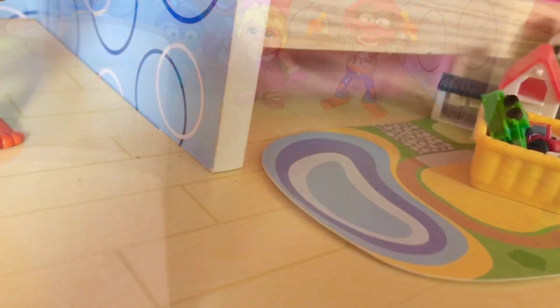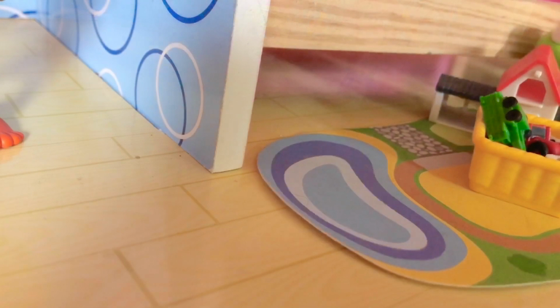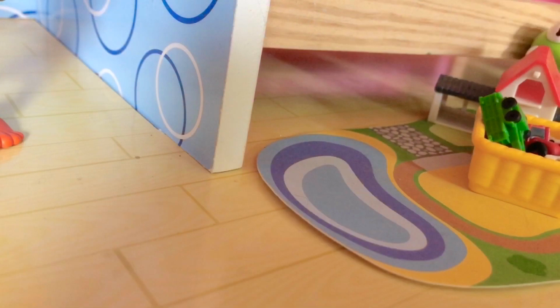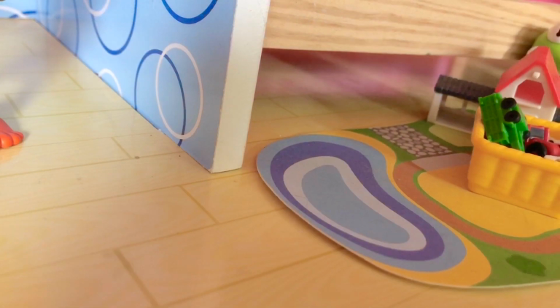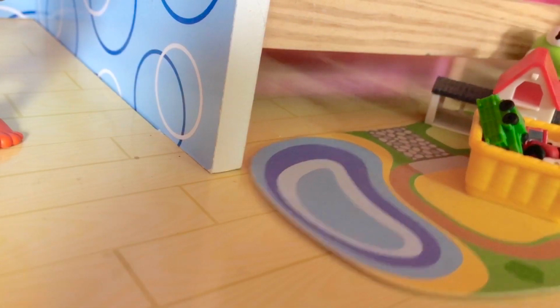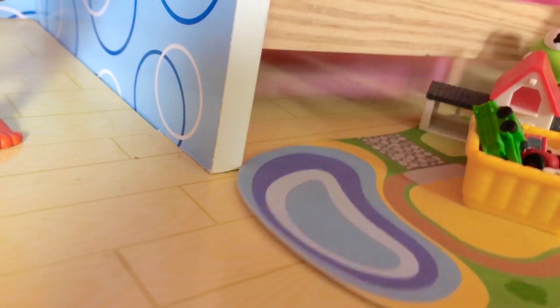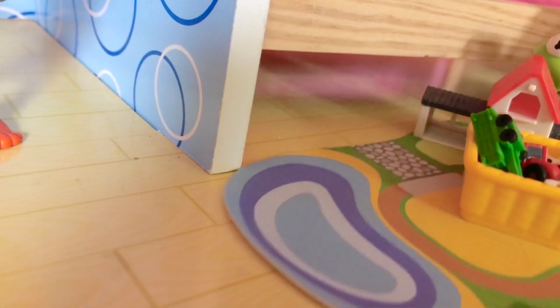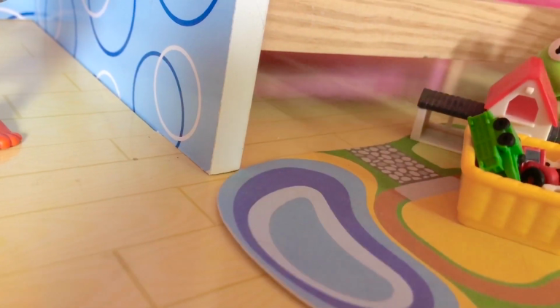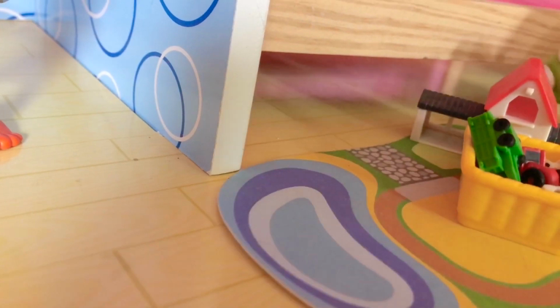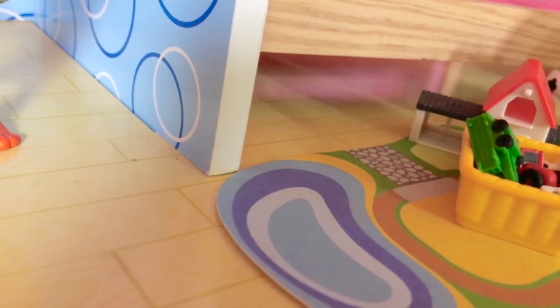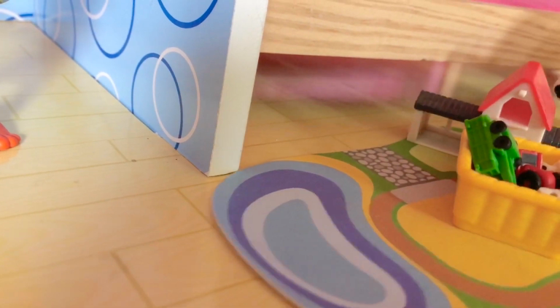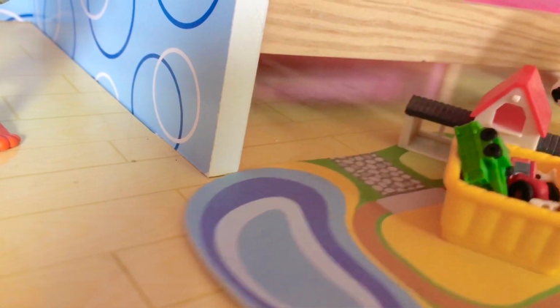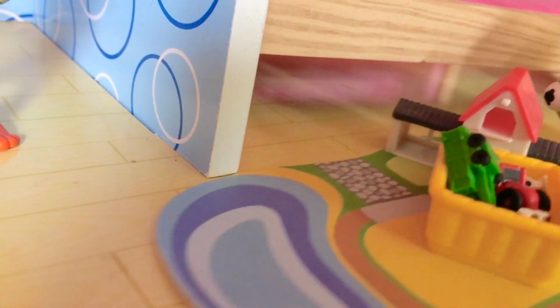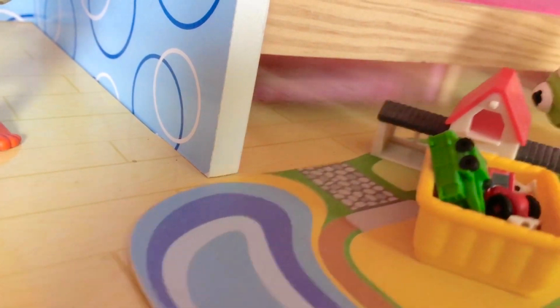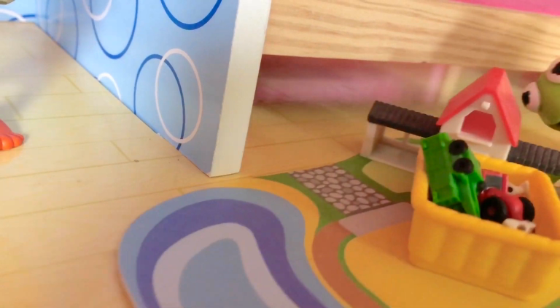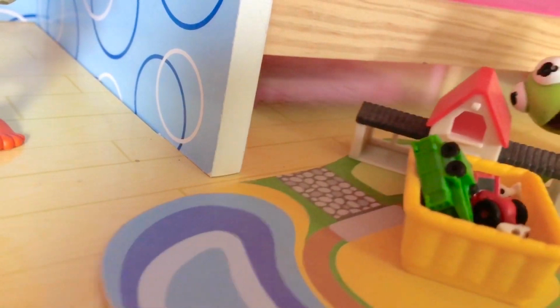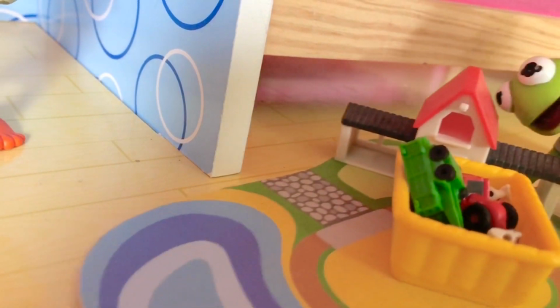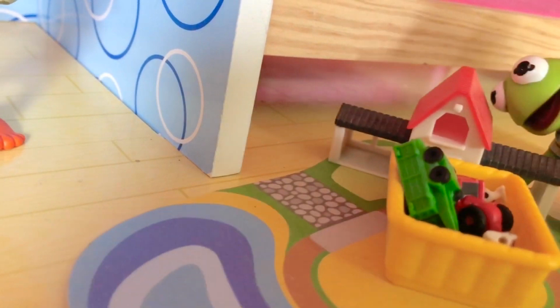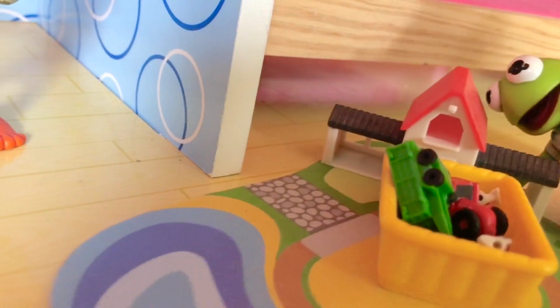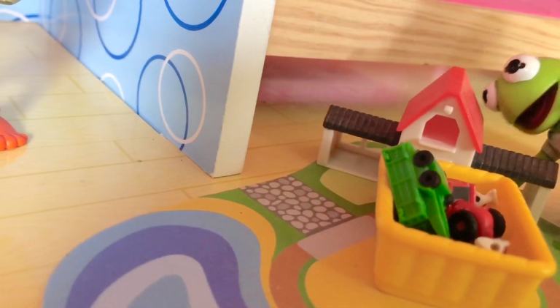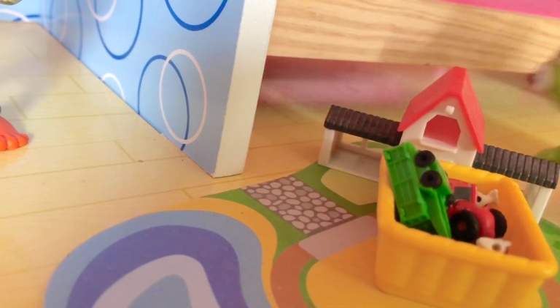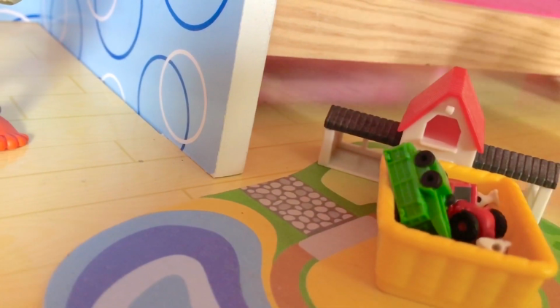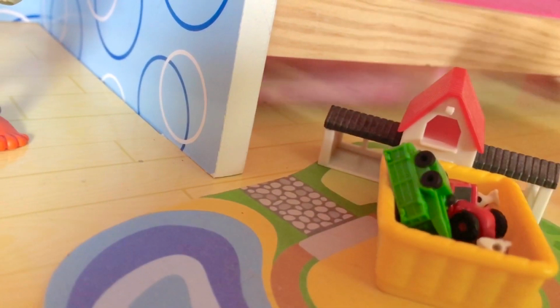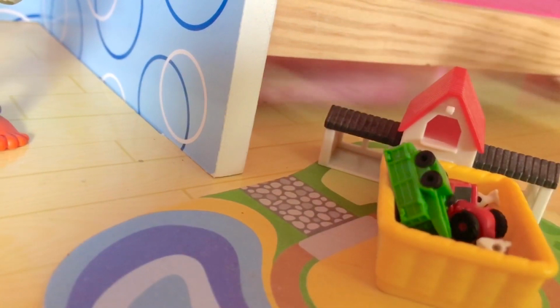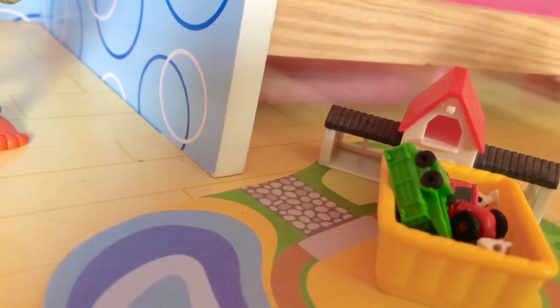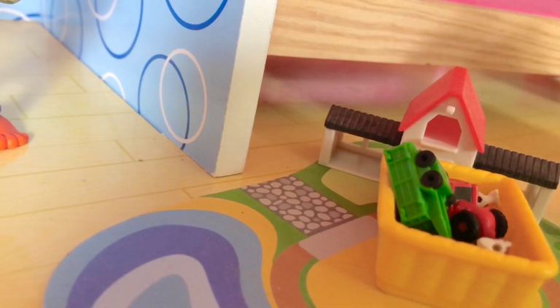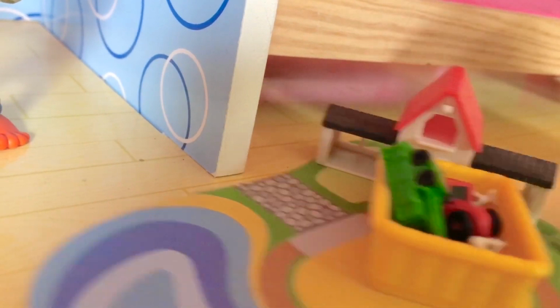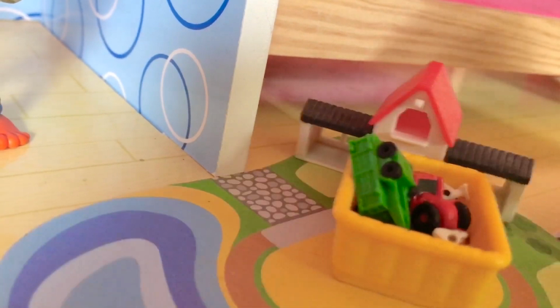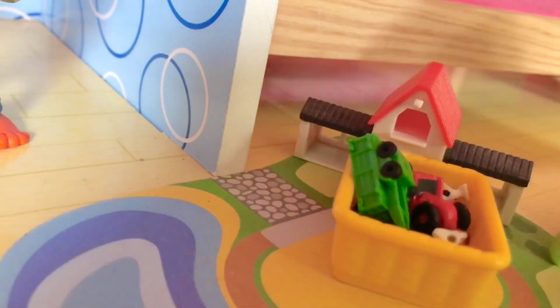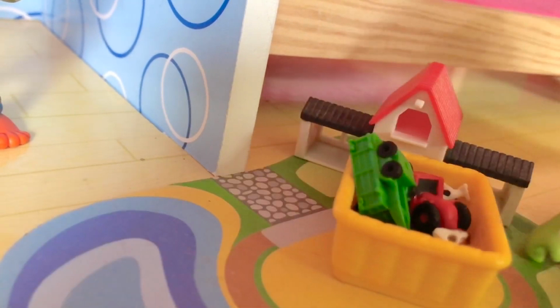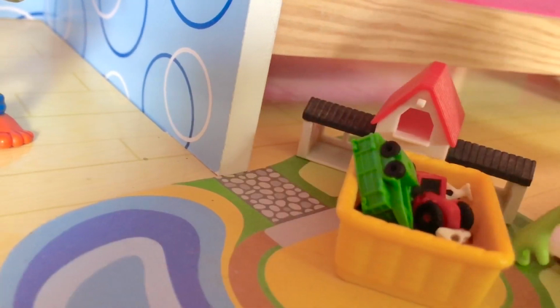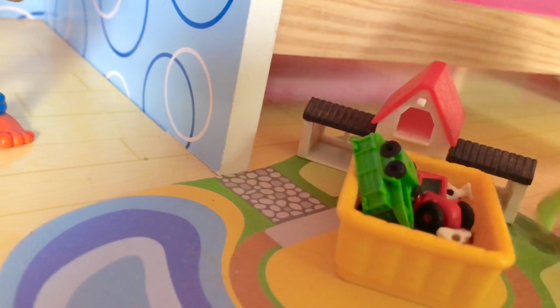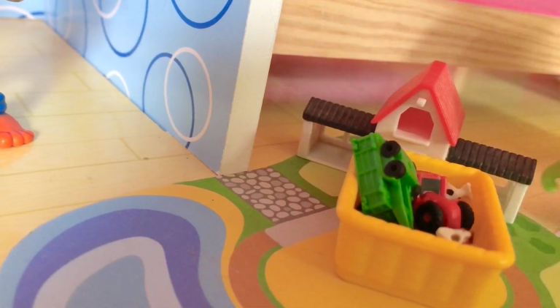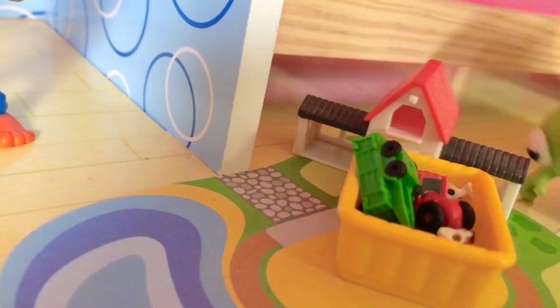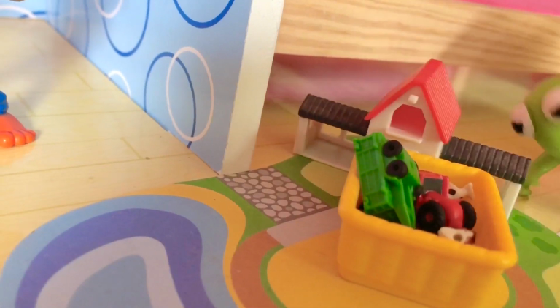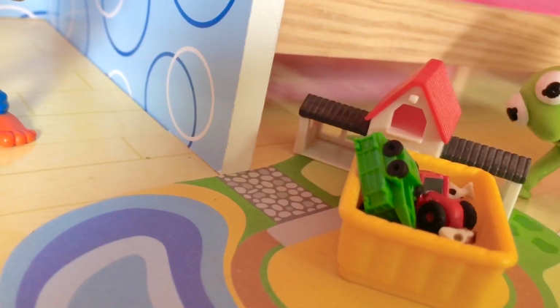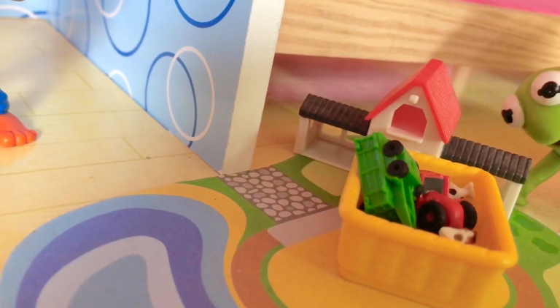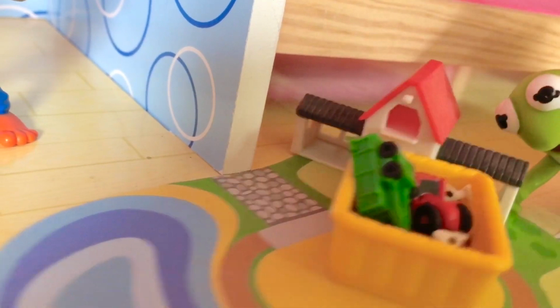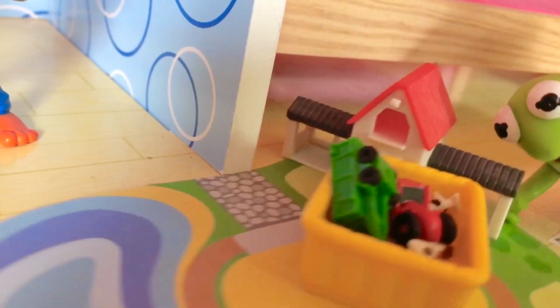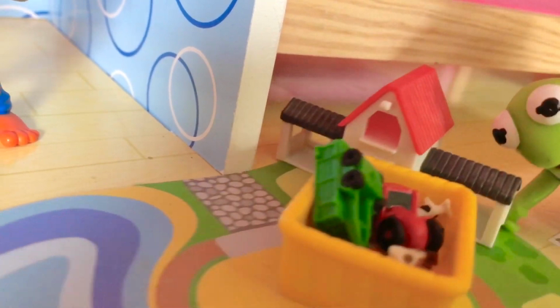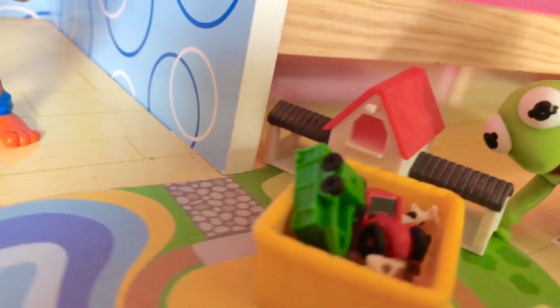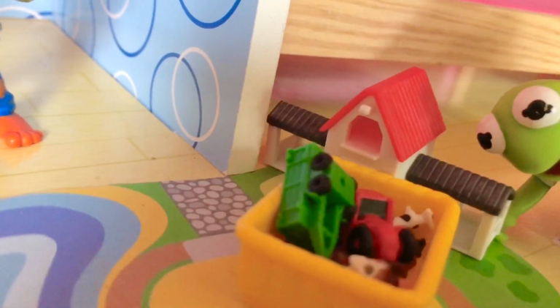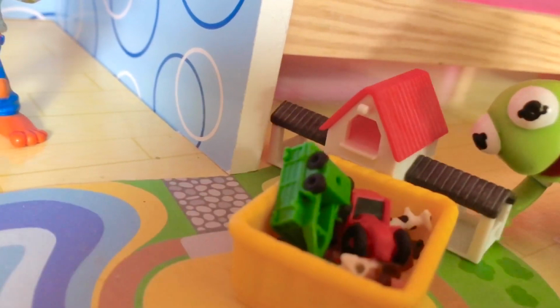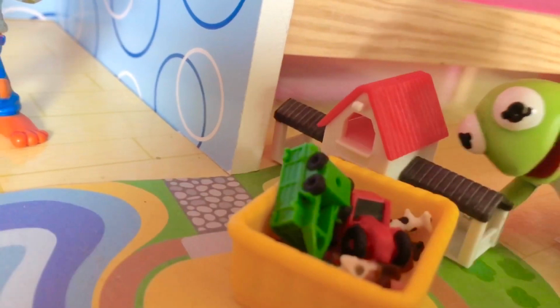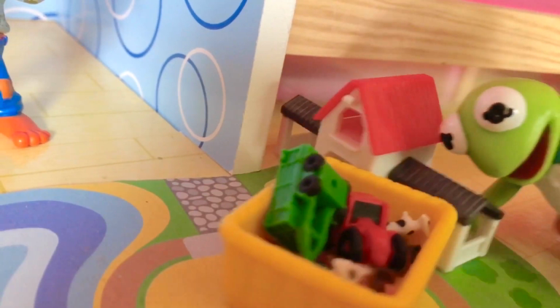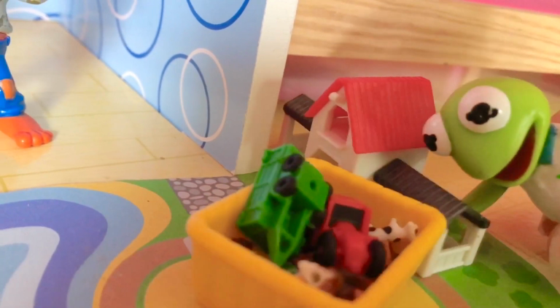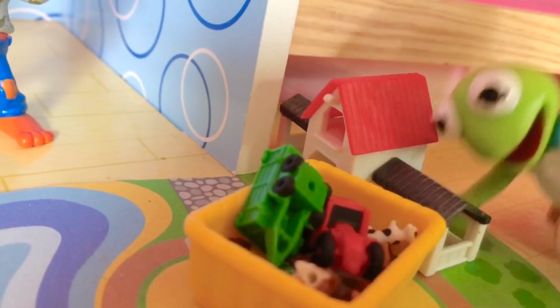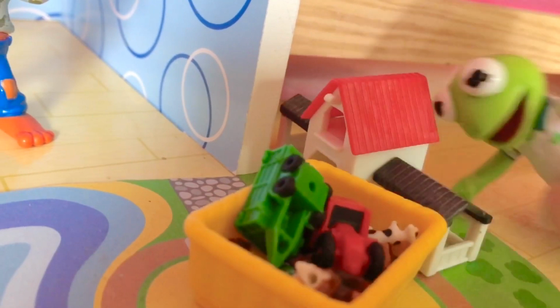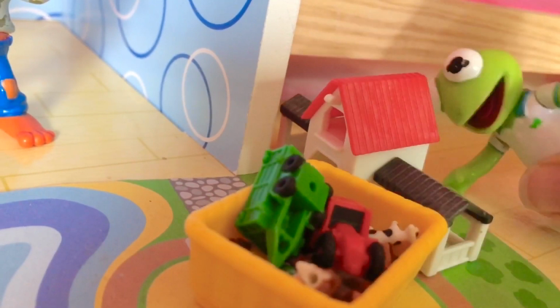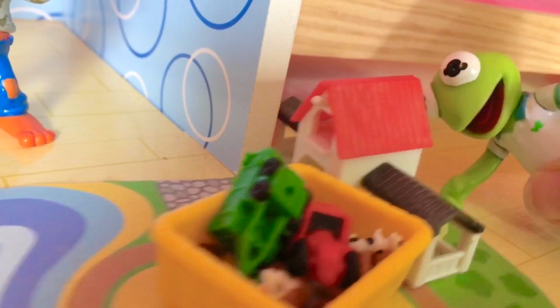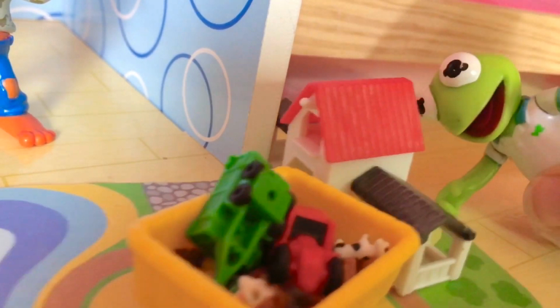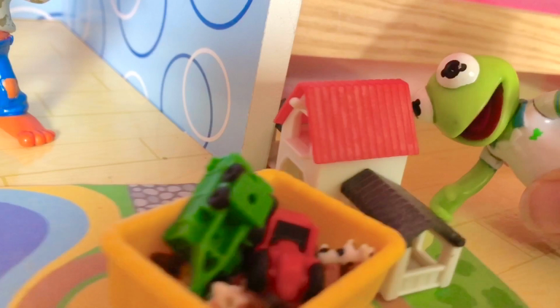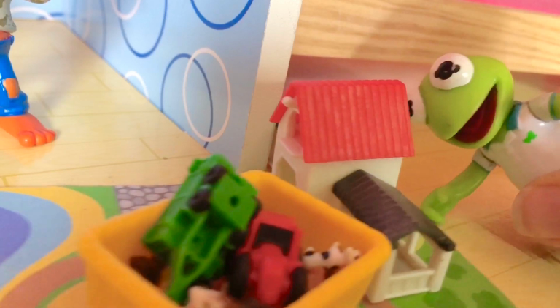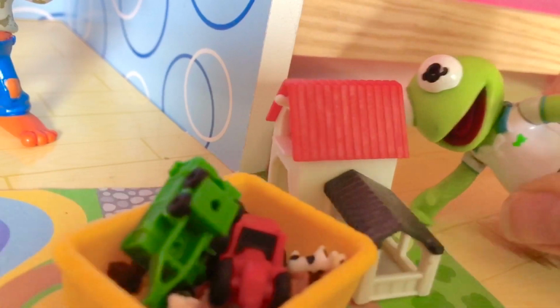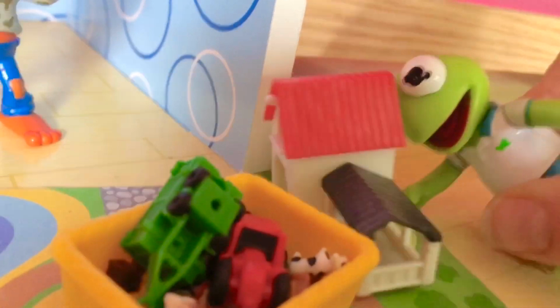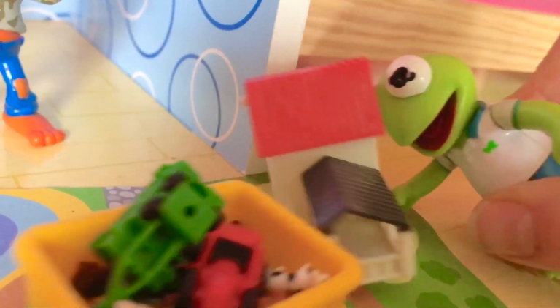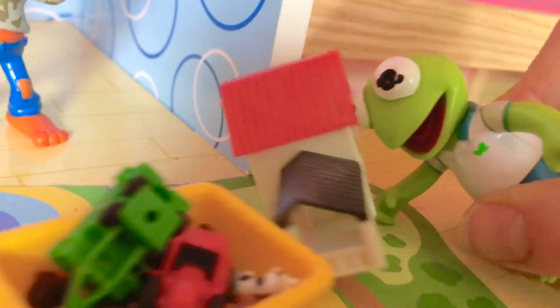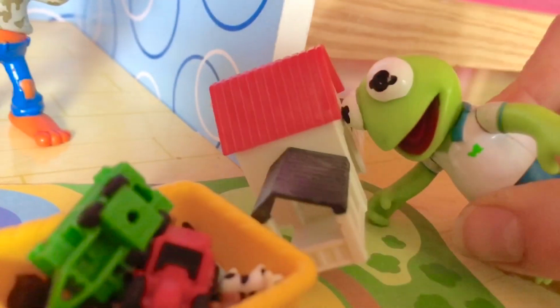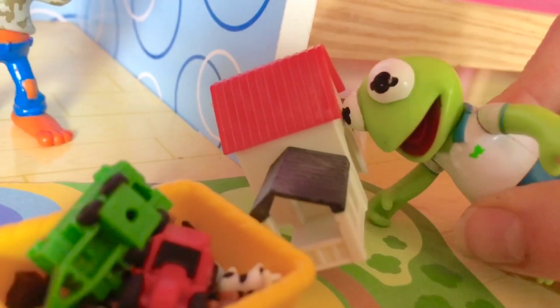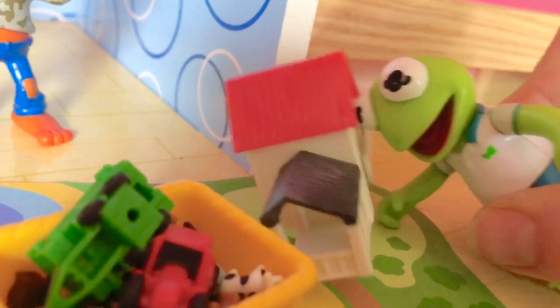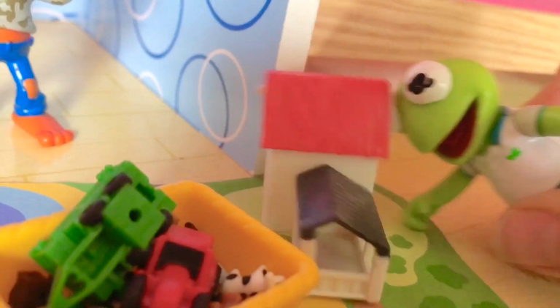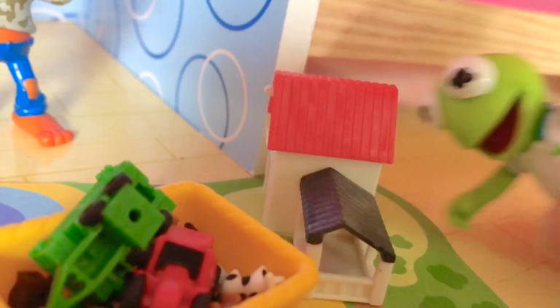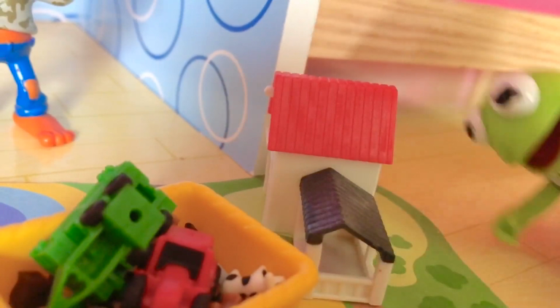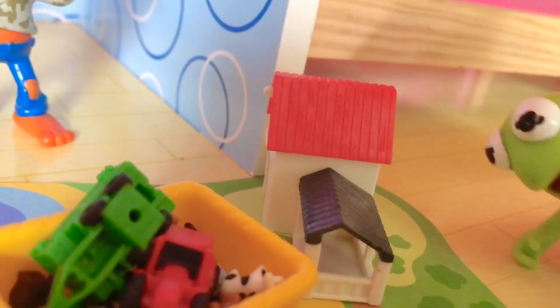Yes, it was under the bed — it's the farm set! They're going on an adventure to the farm today.